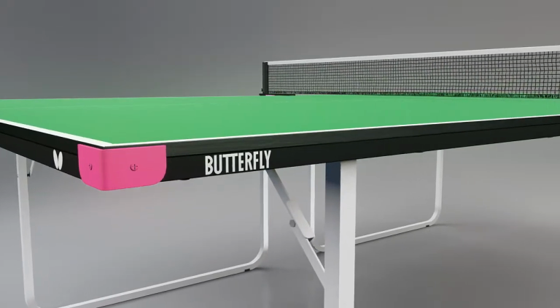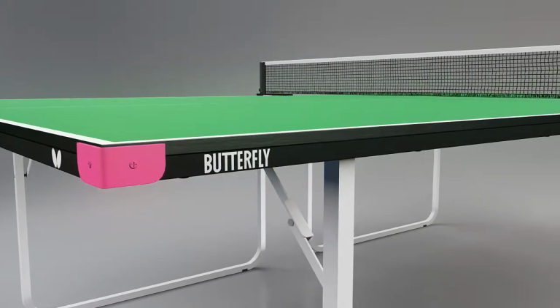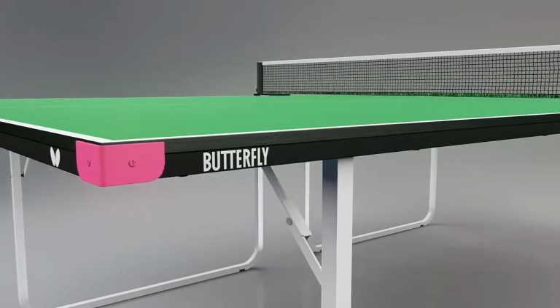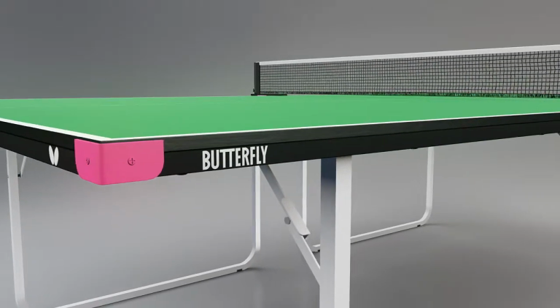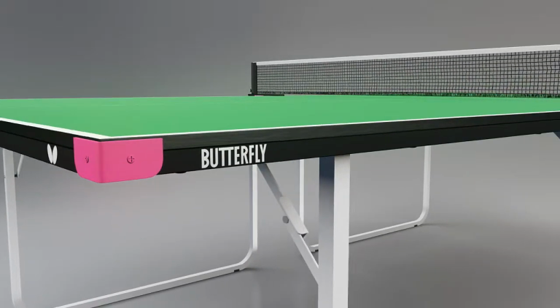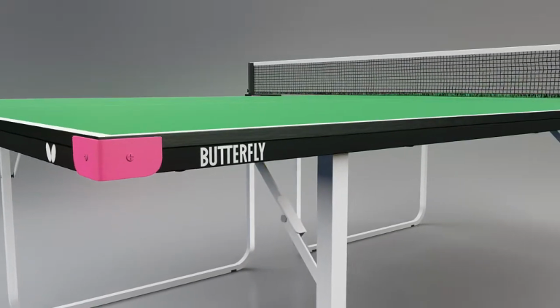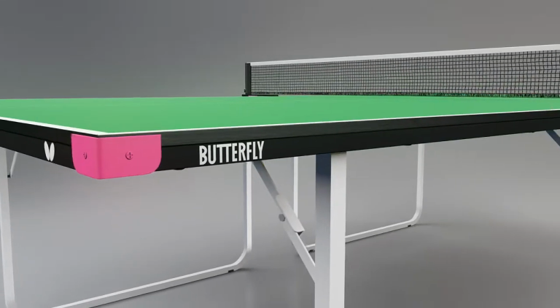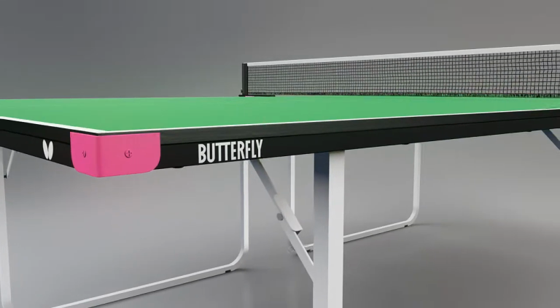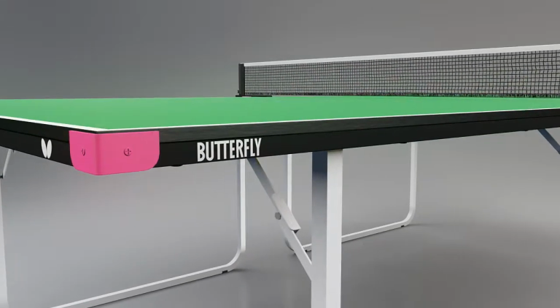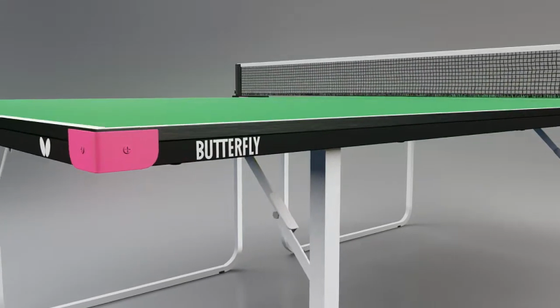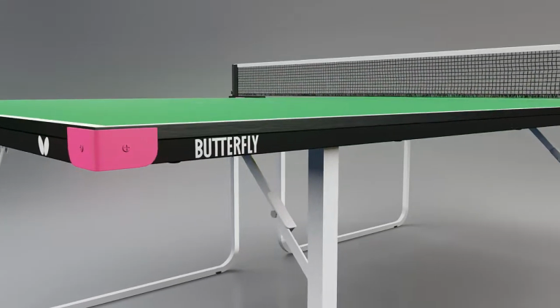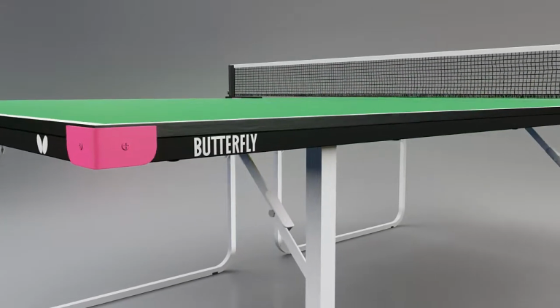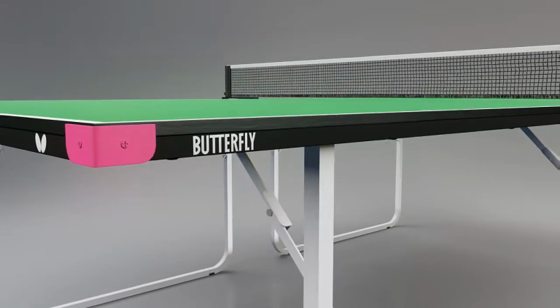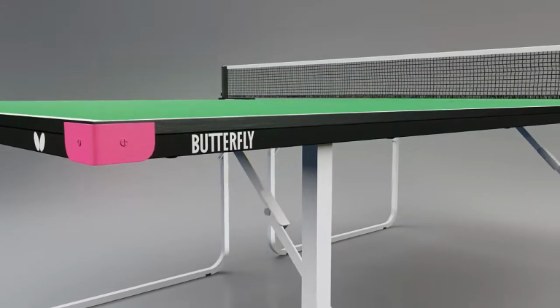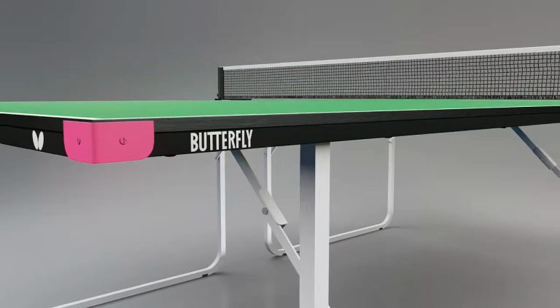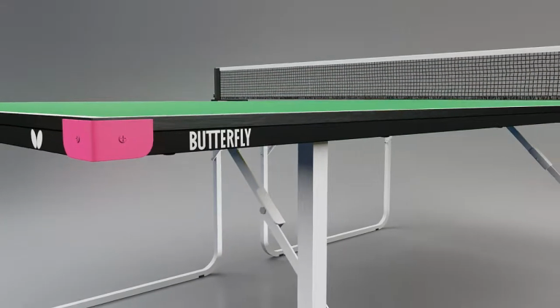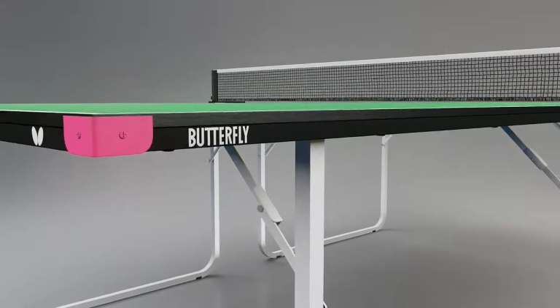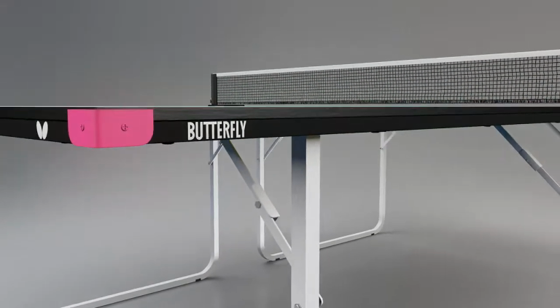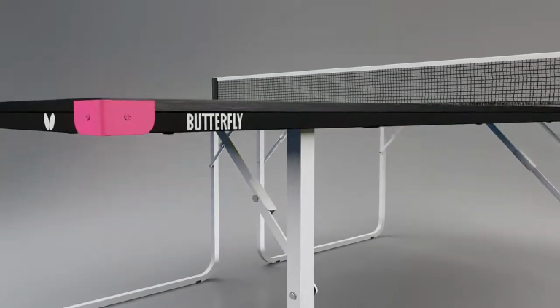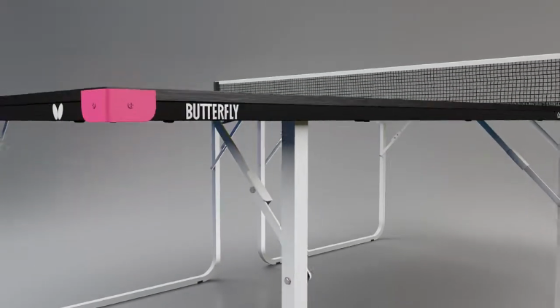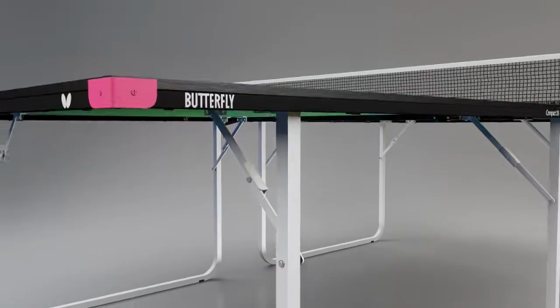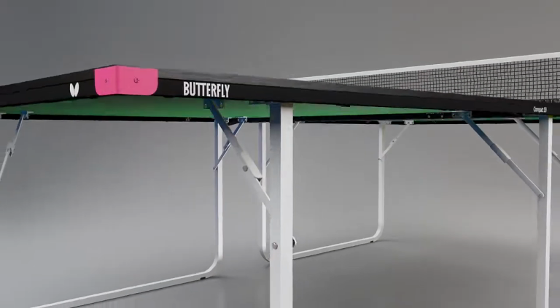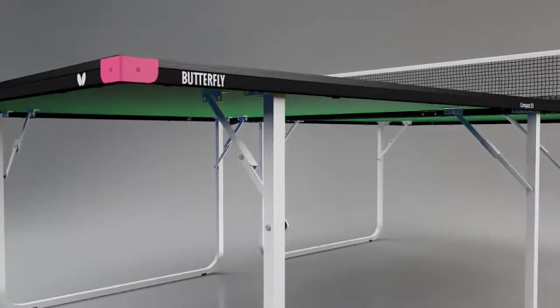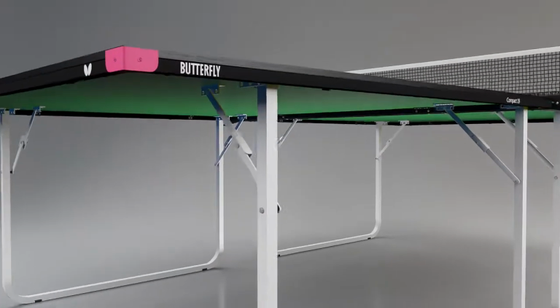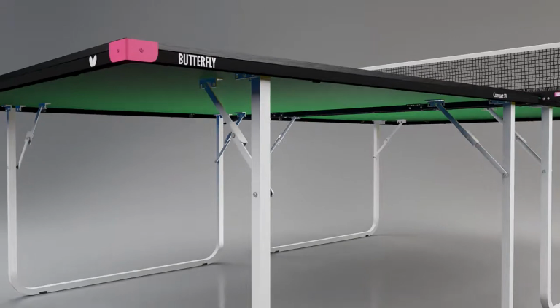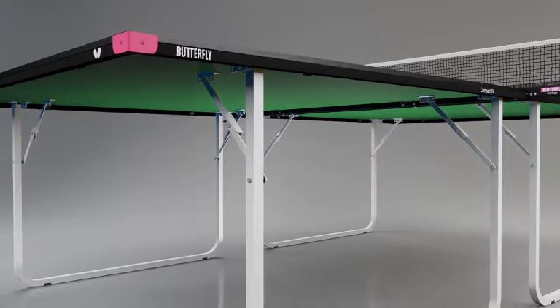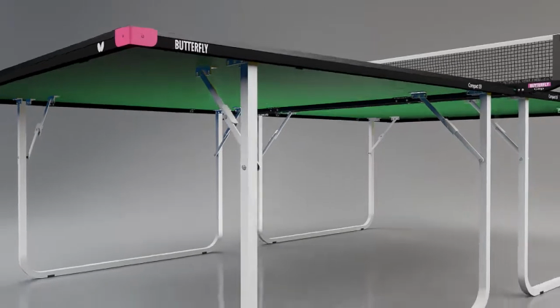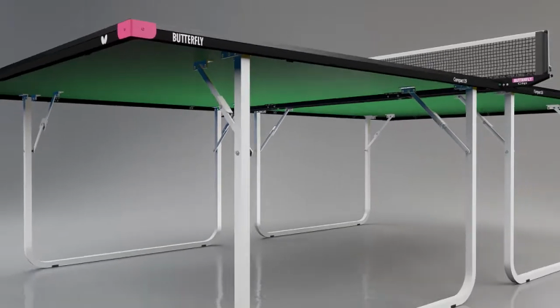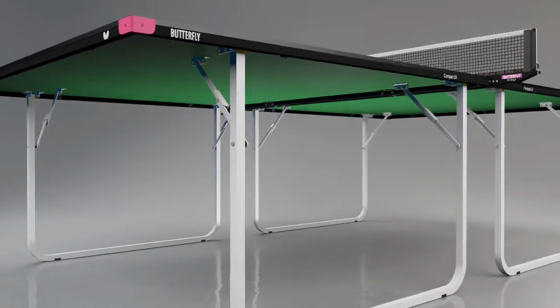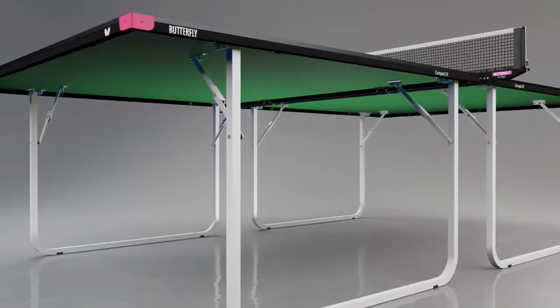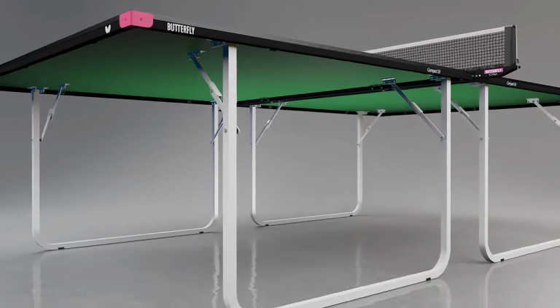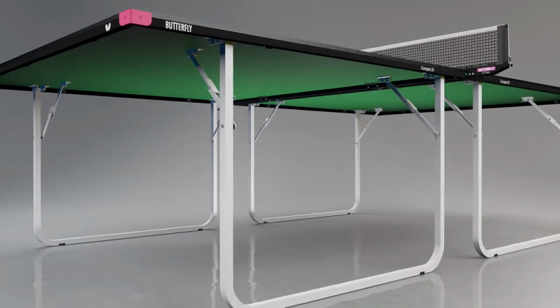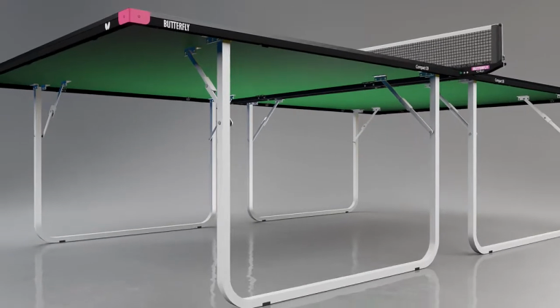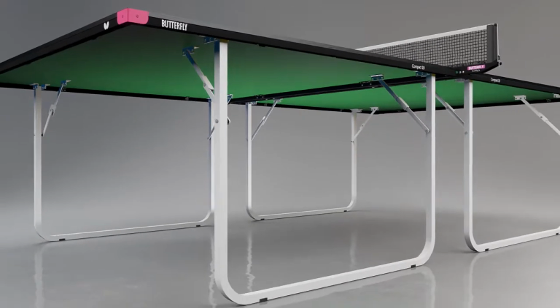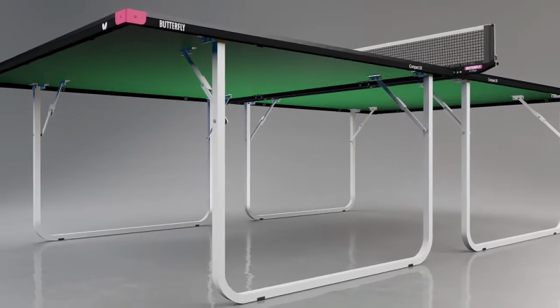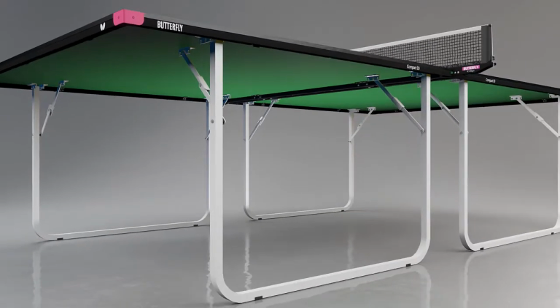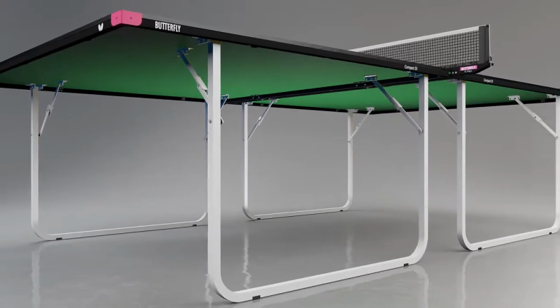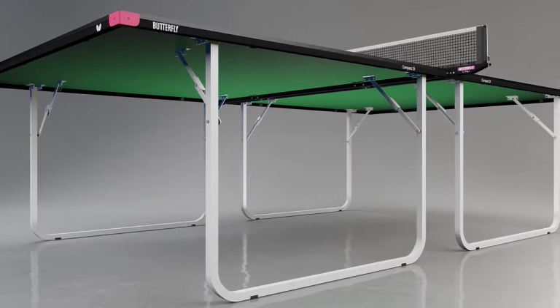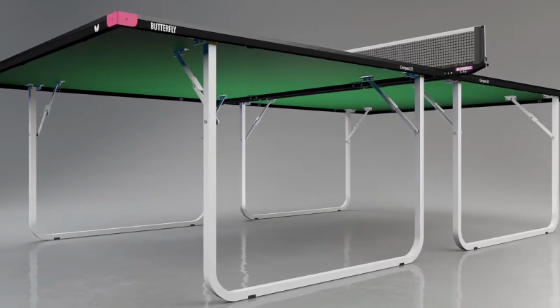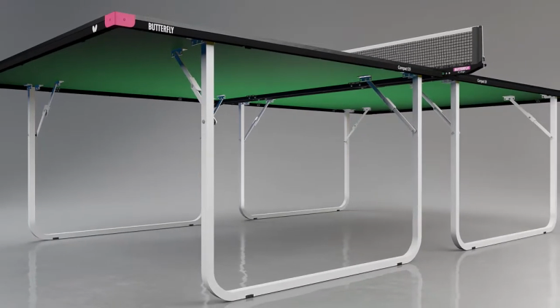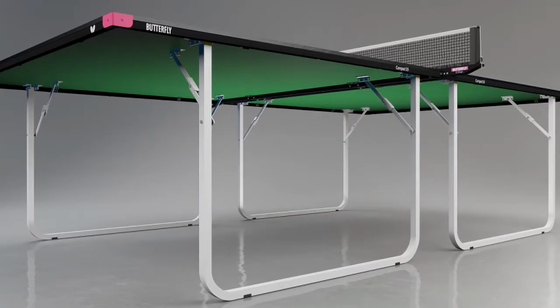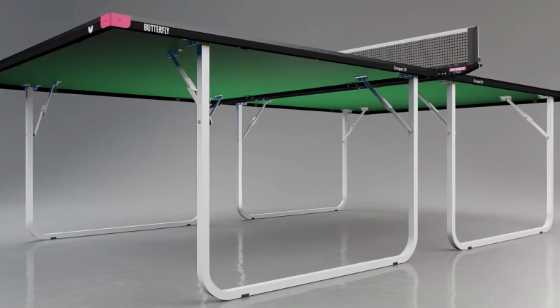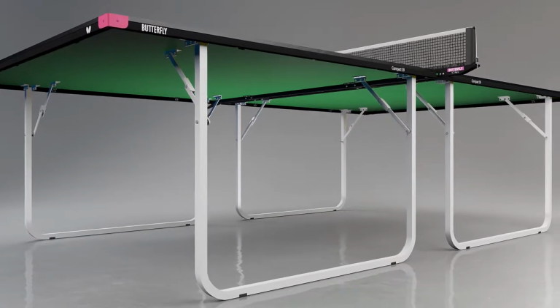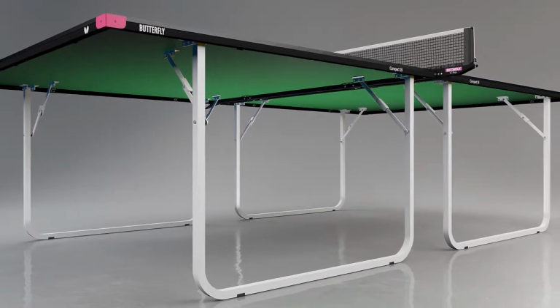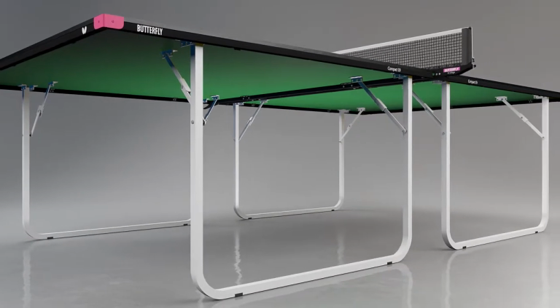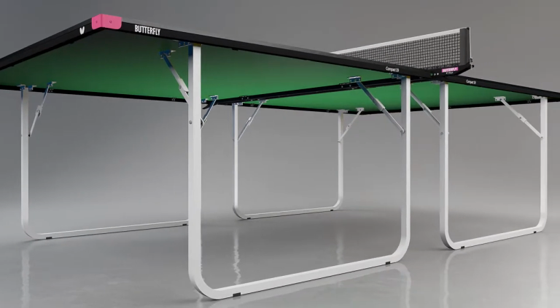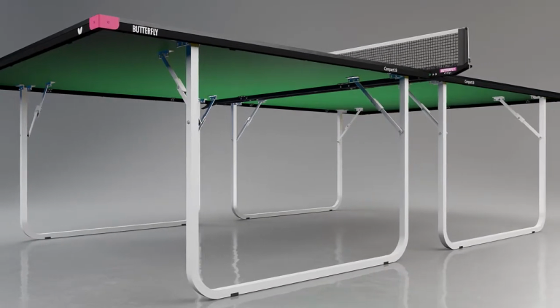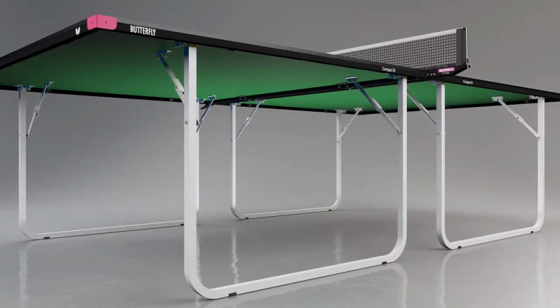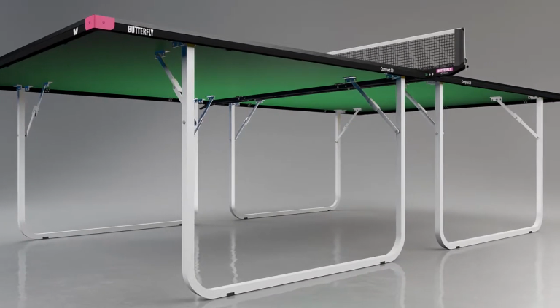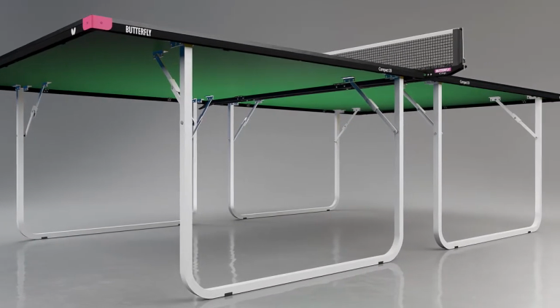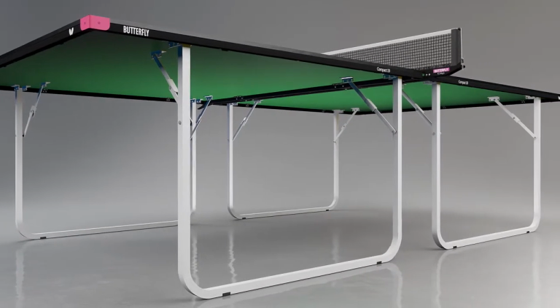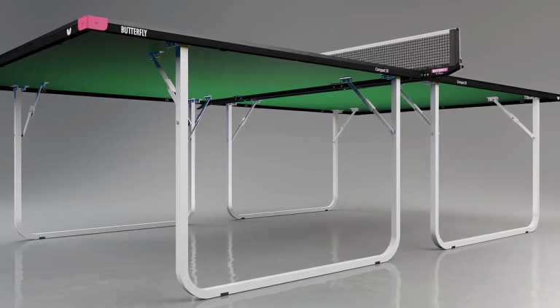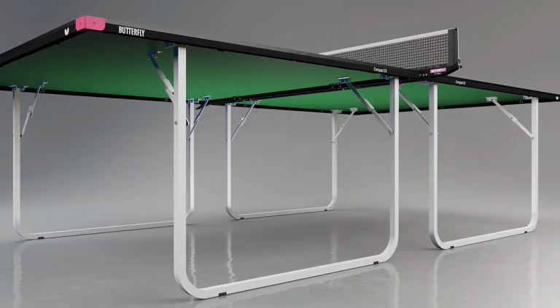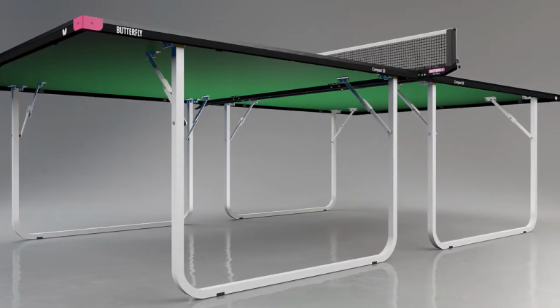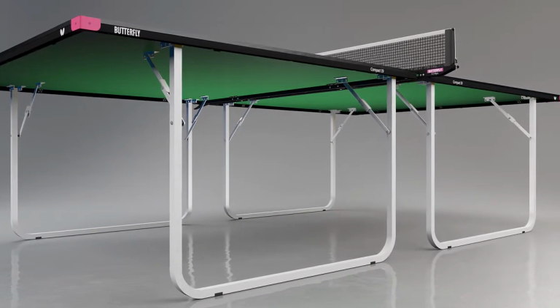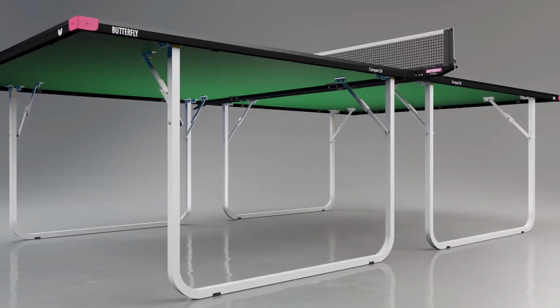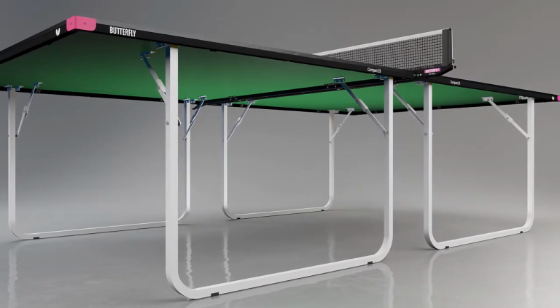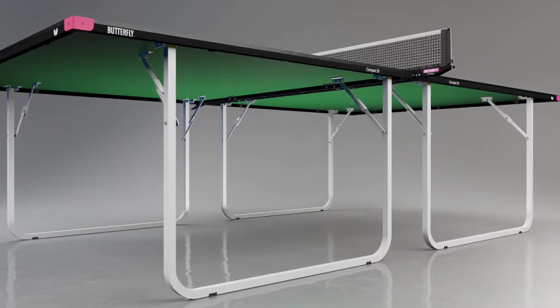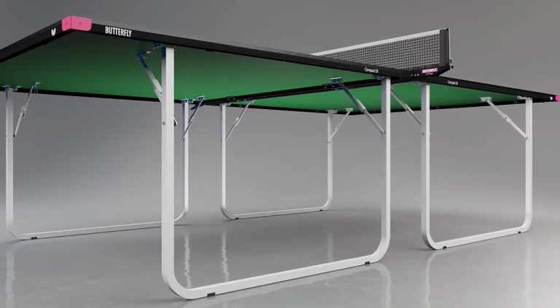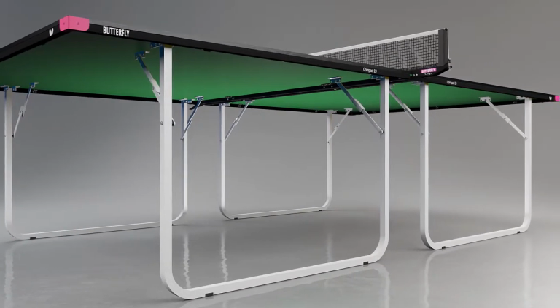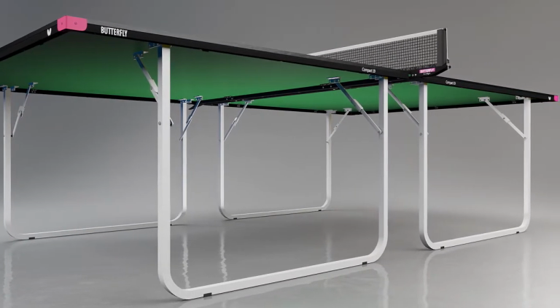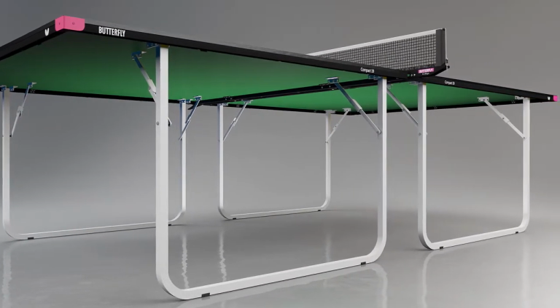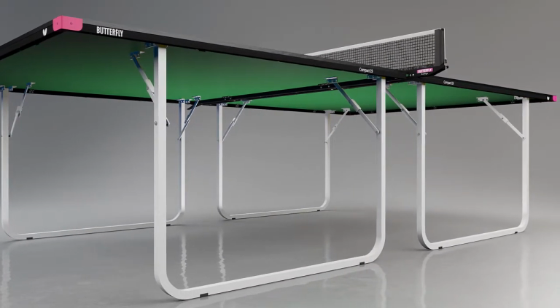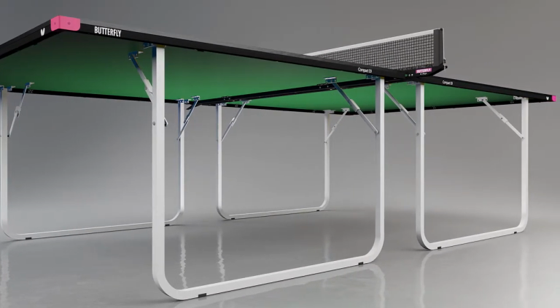It has a true bounce which provides a good performance. The top is protected by a strong steel frame and magenta corner pieces.